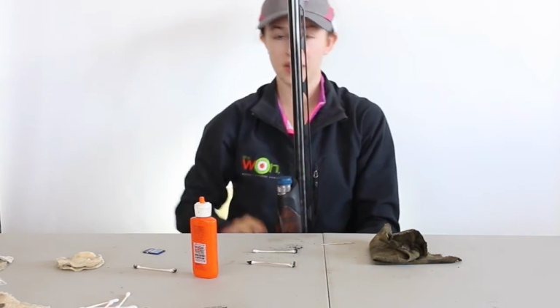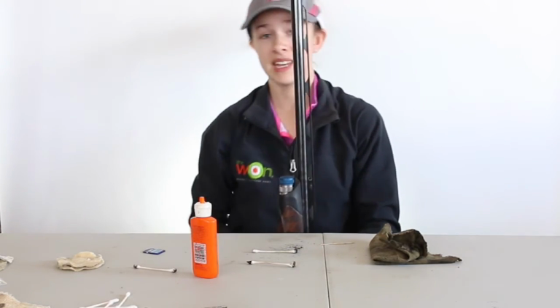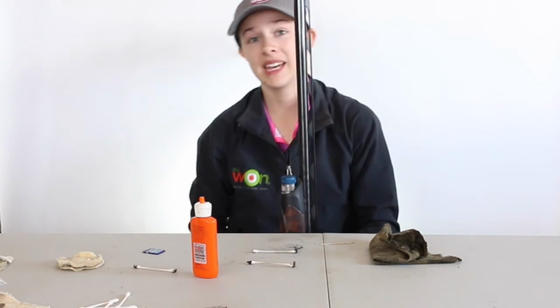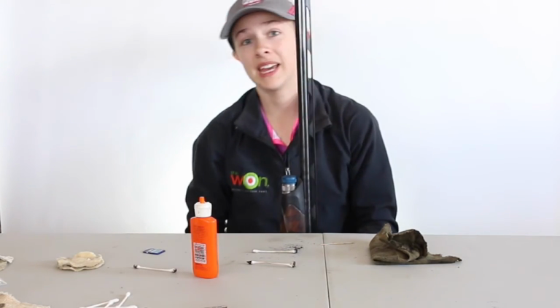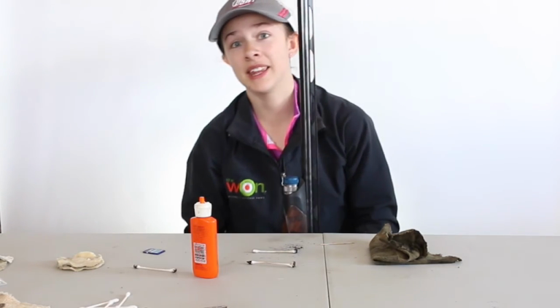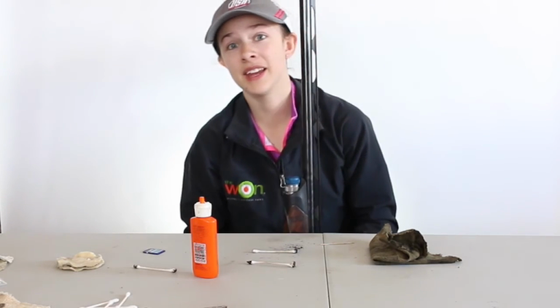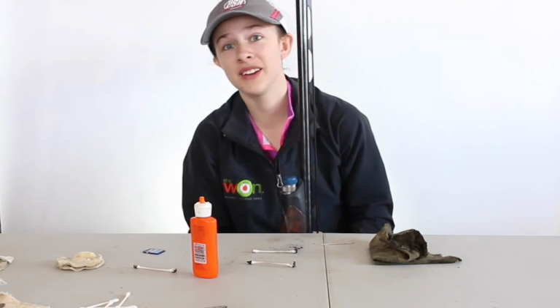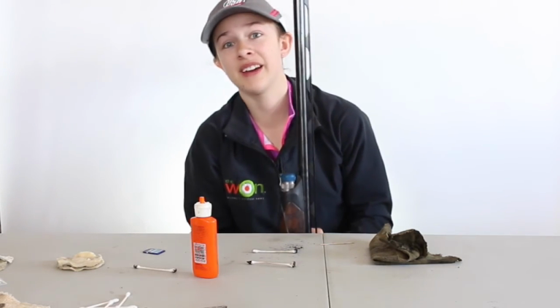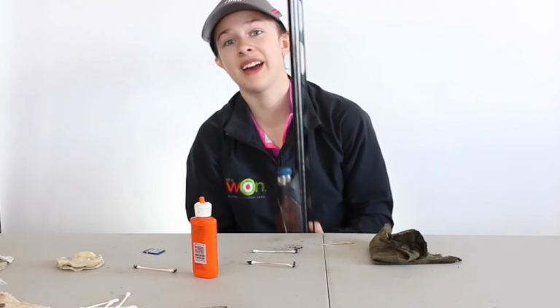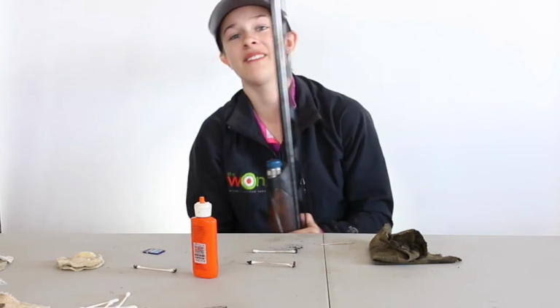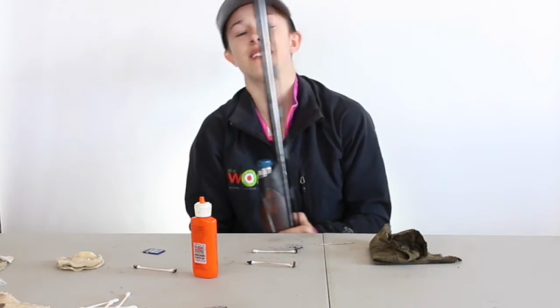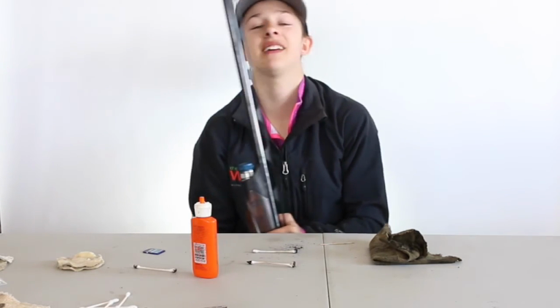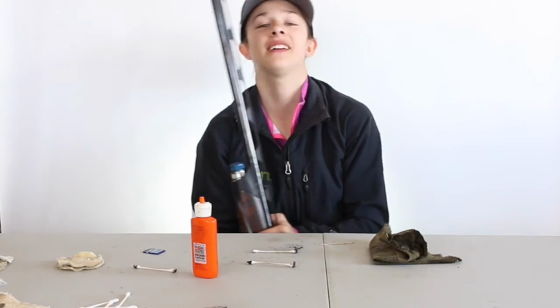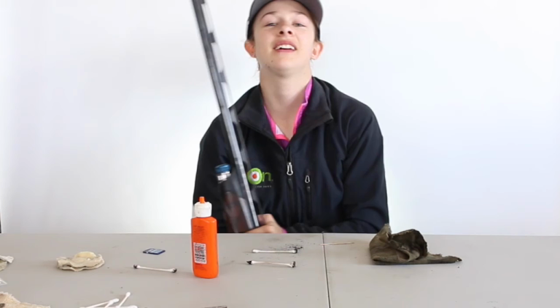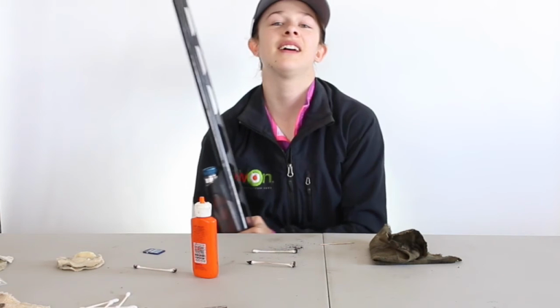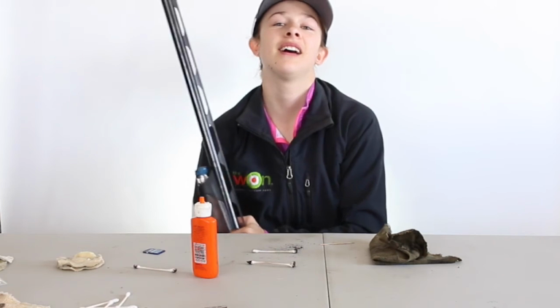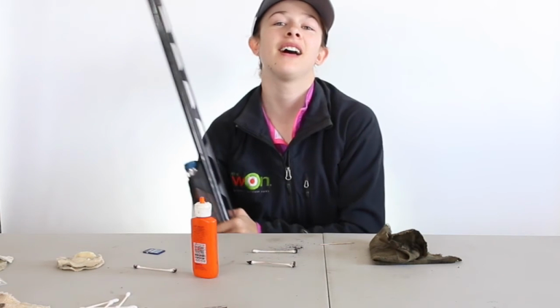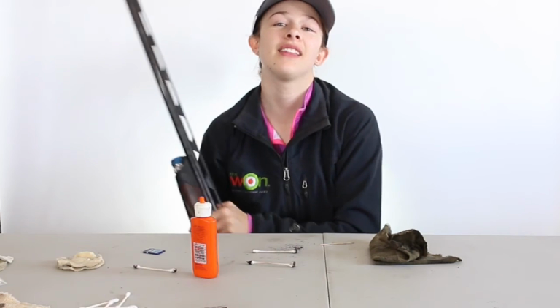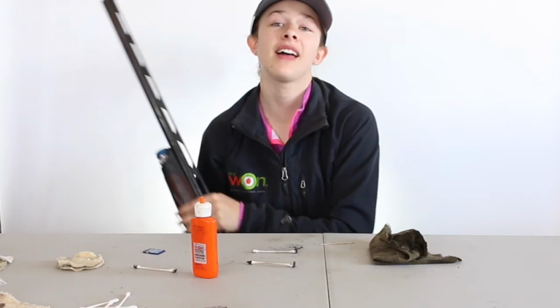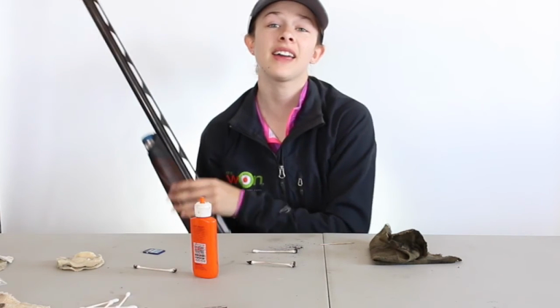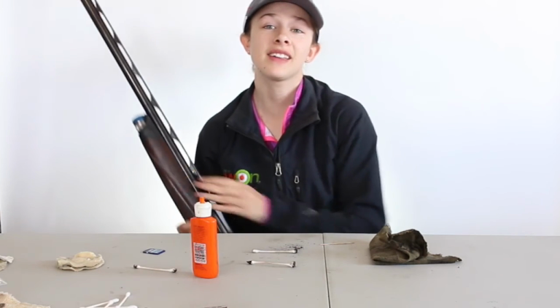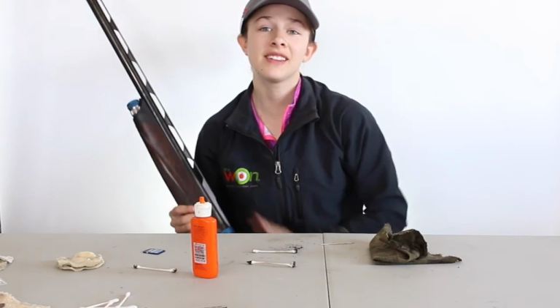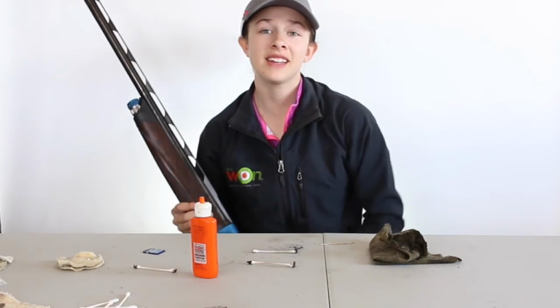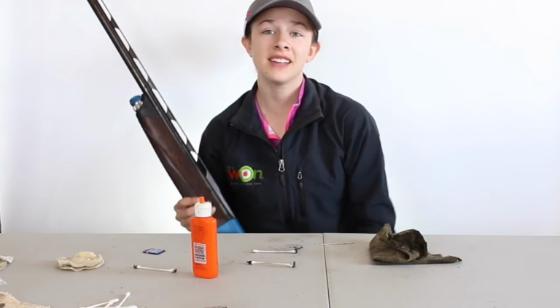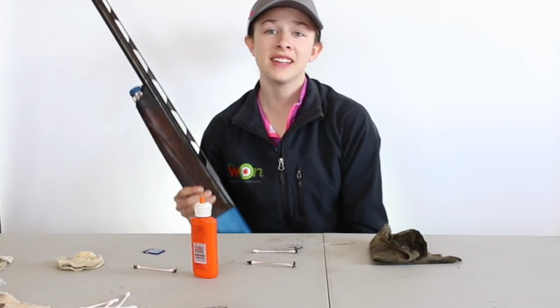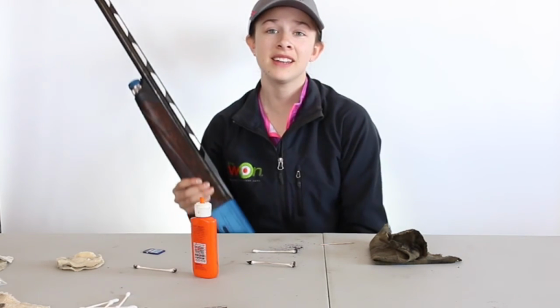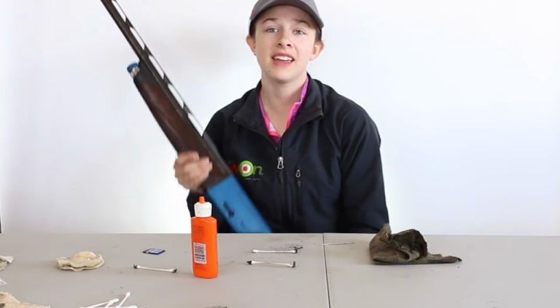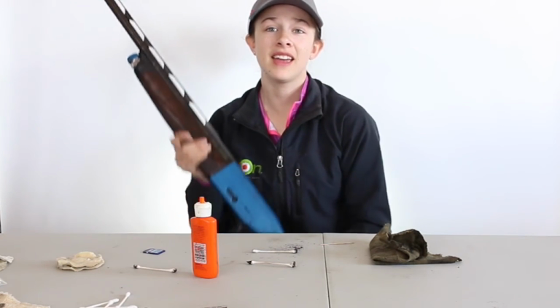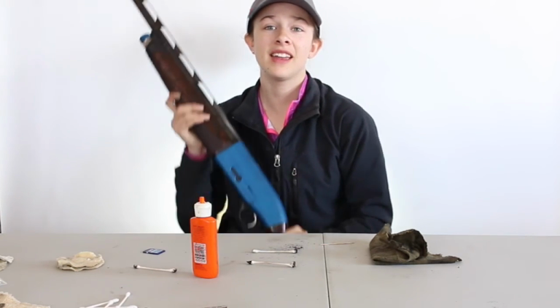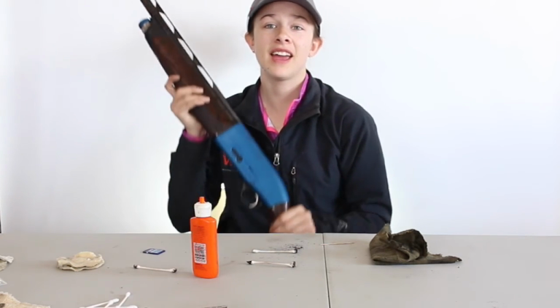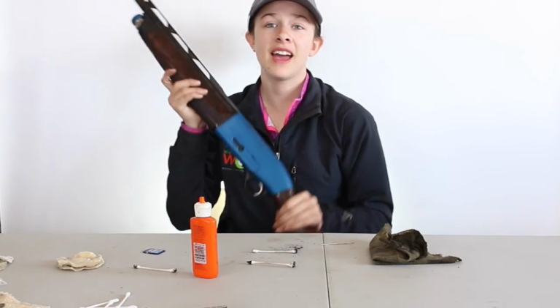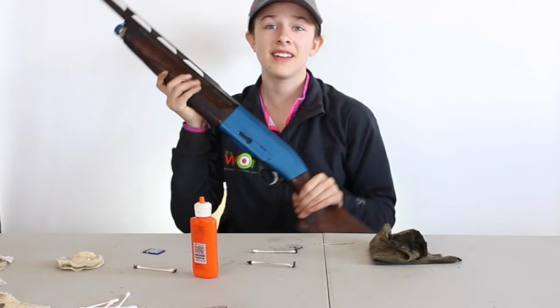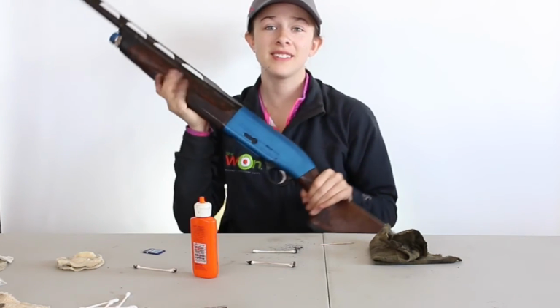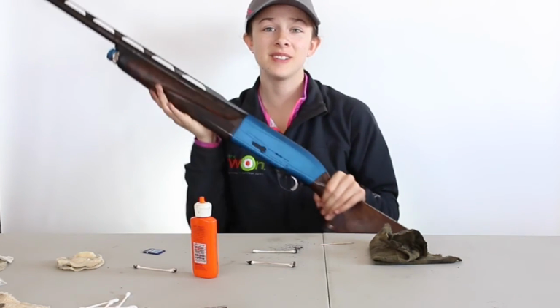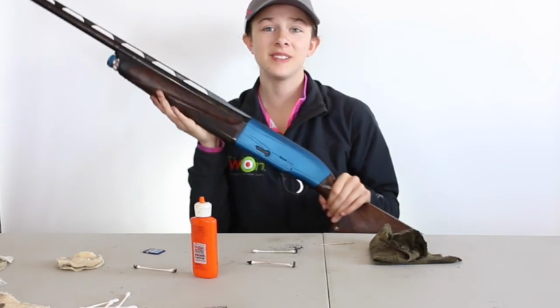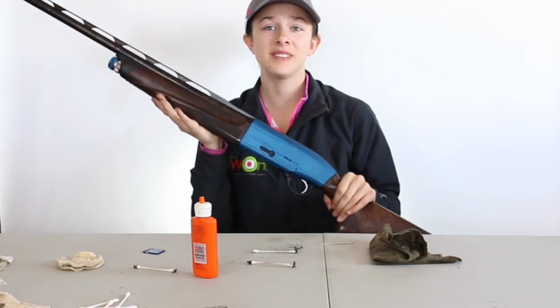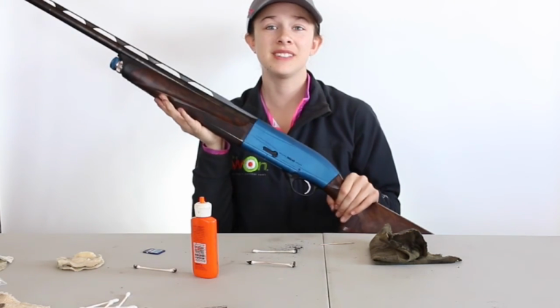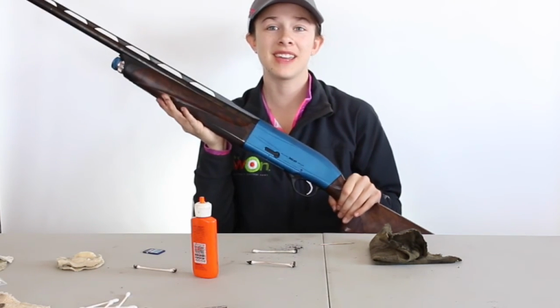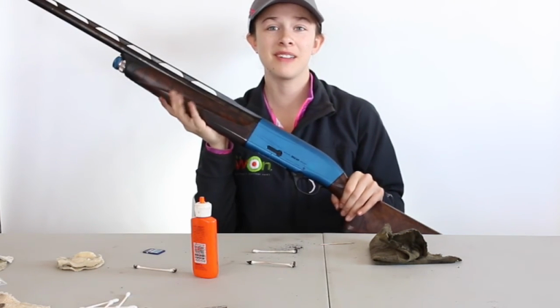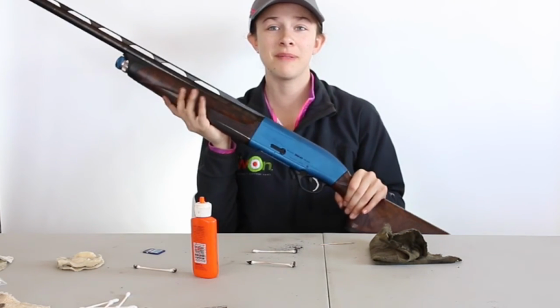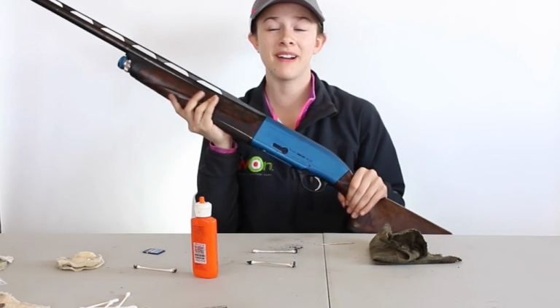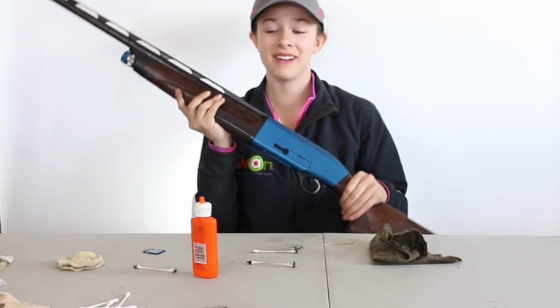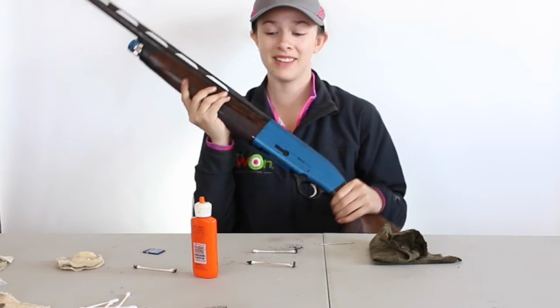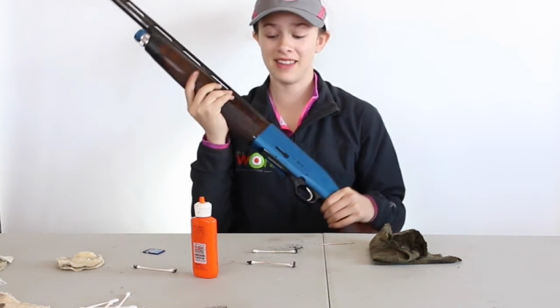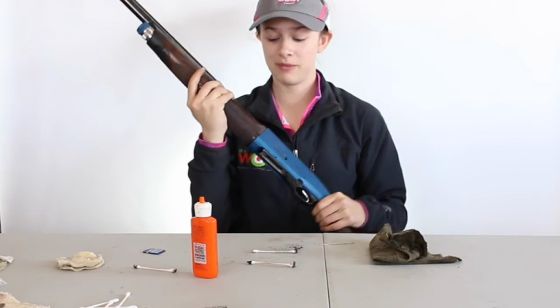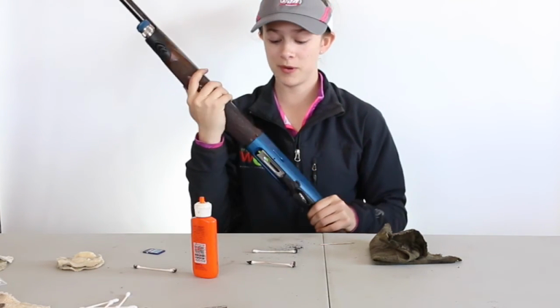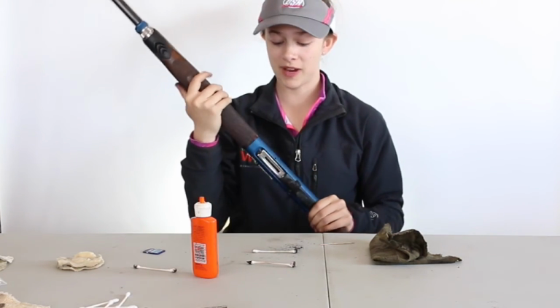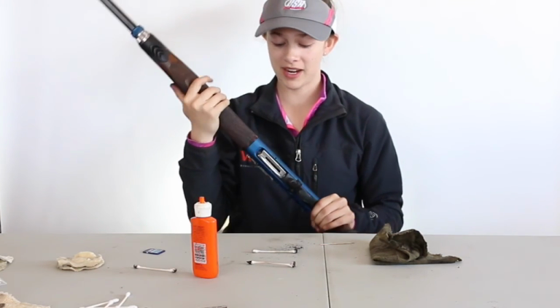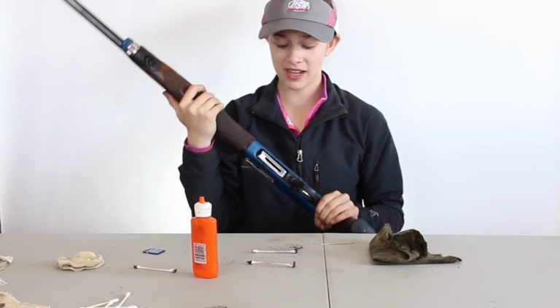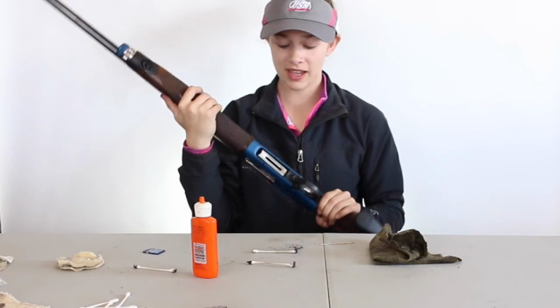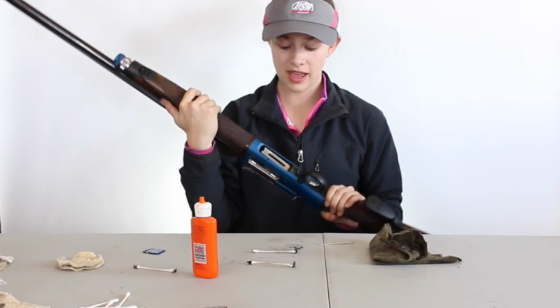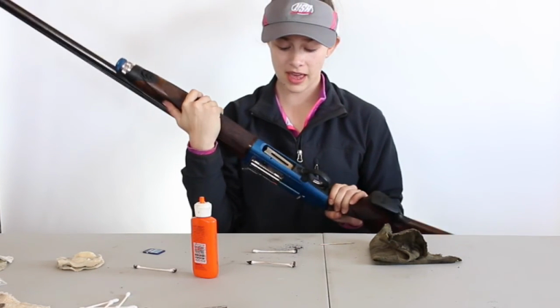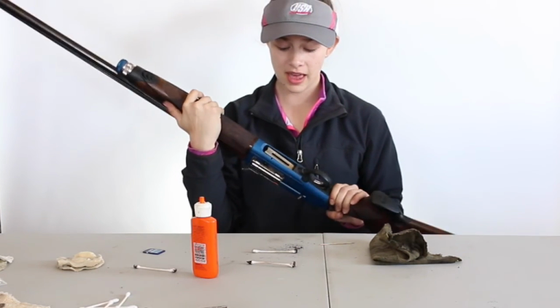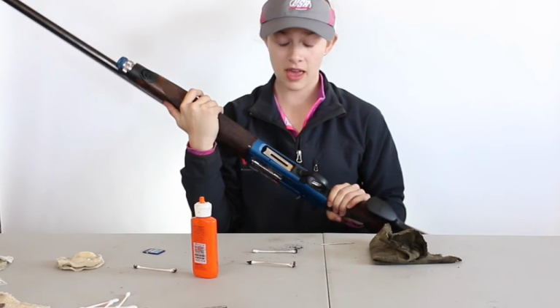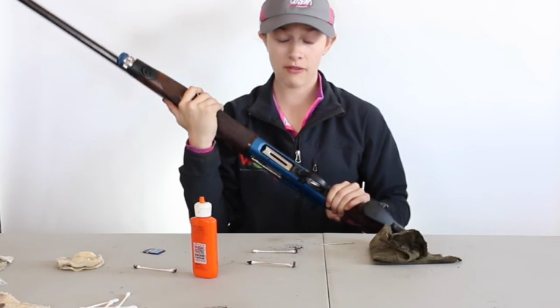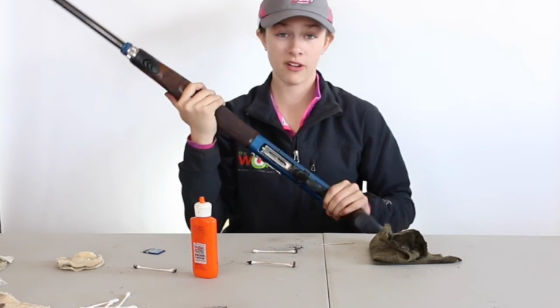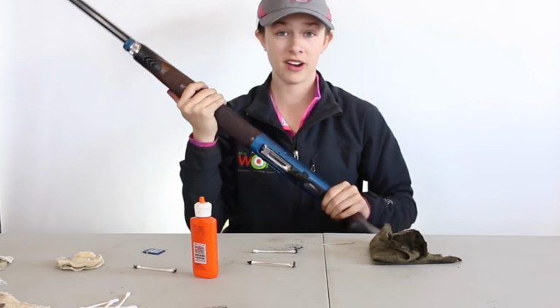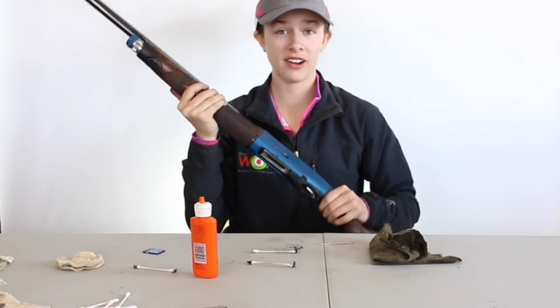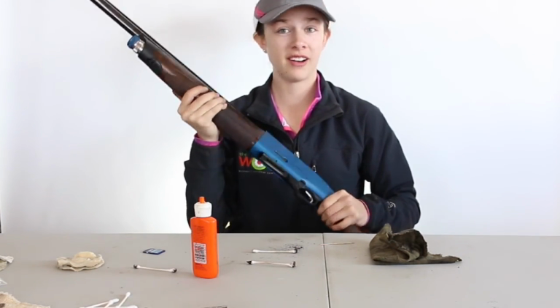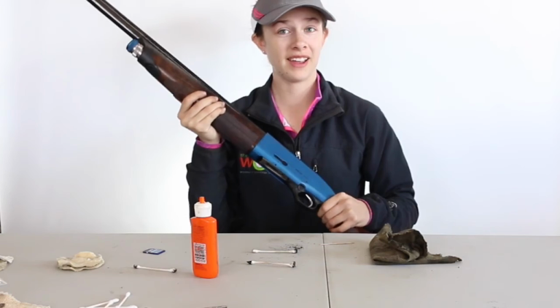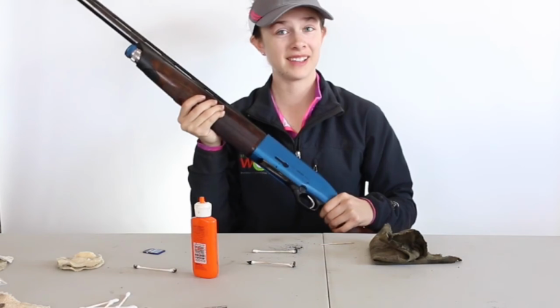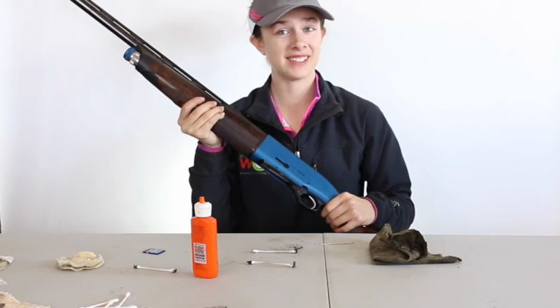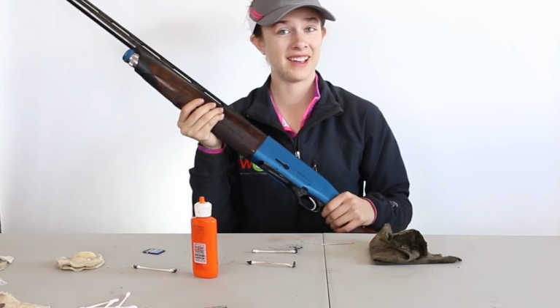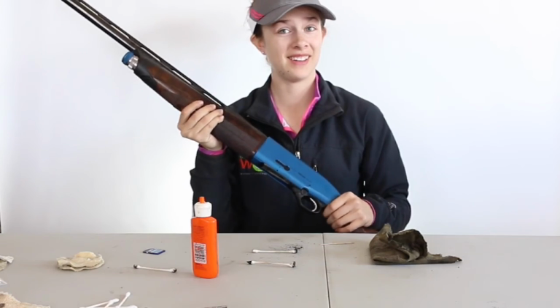And there you have it — a light cleaning and a how-to take apart the Beretta A400XL.